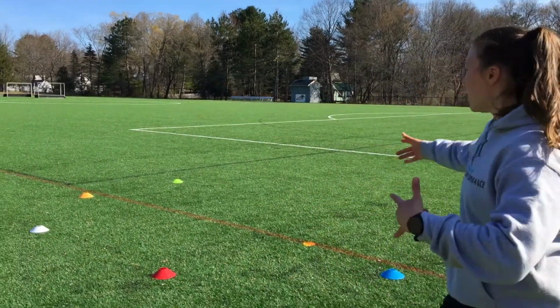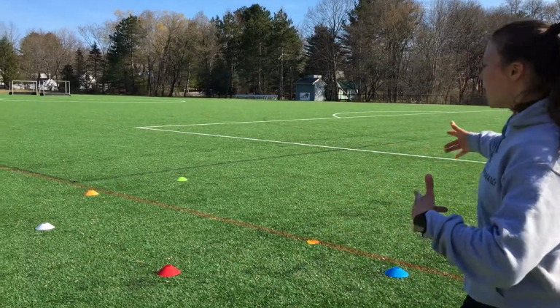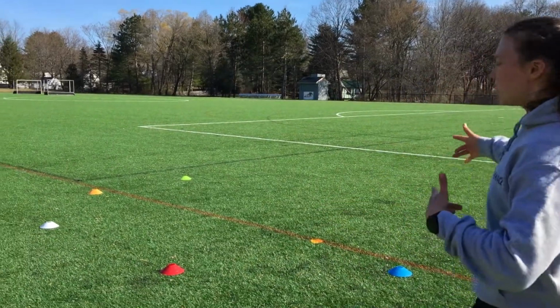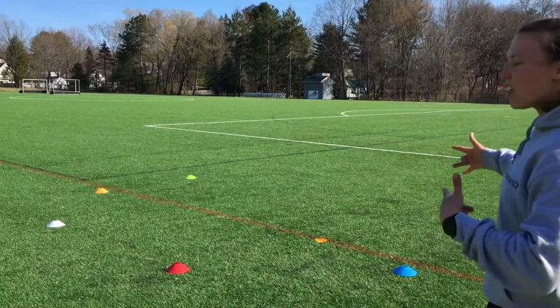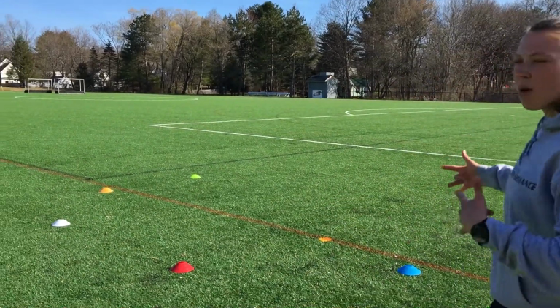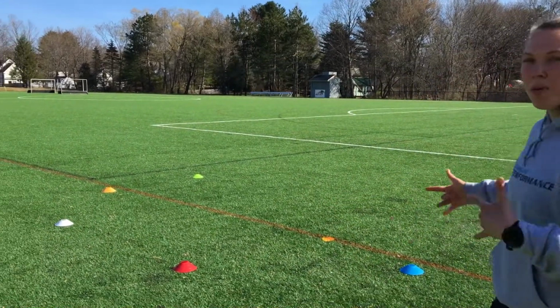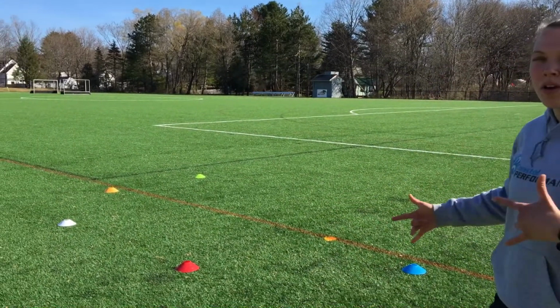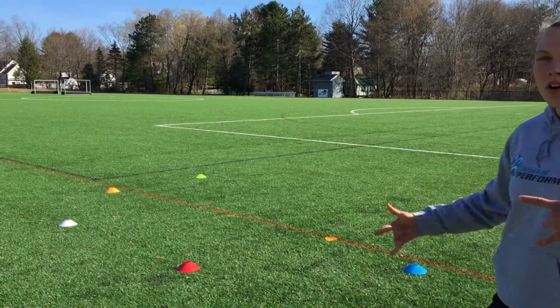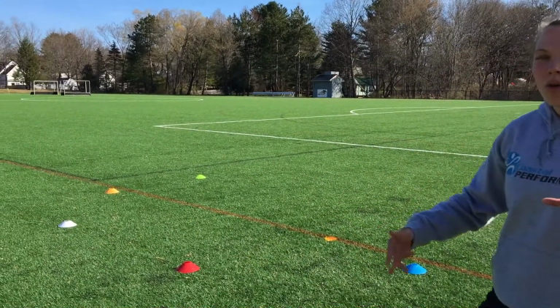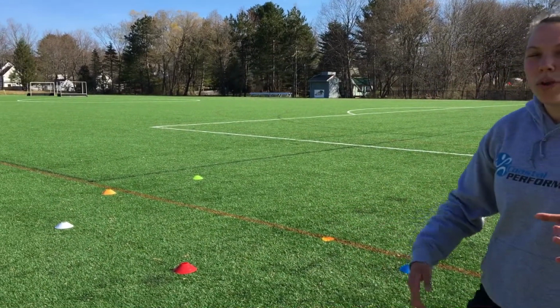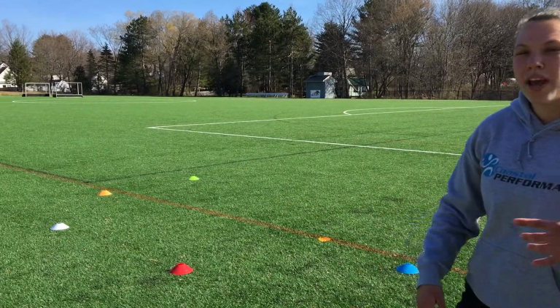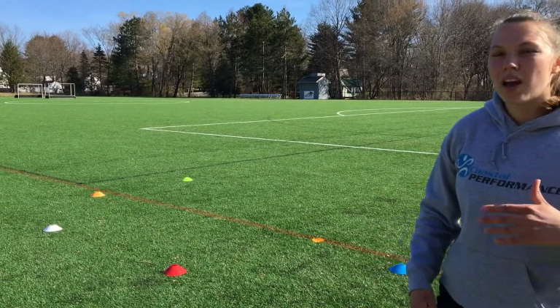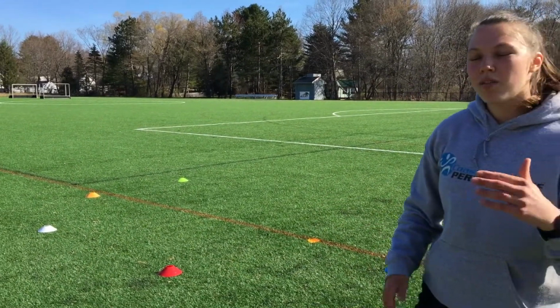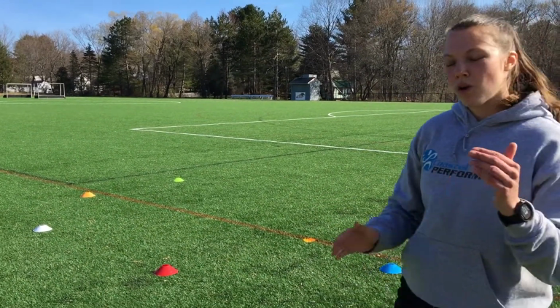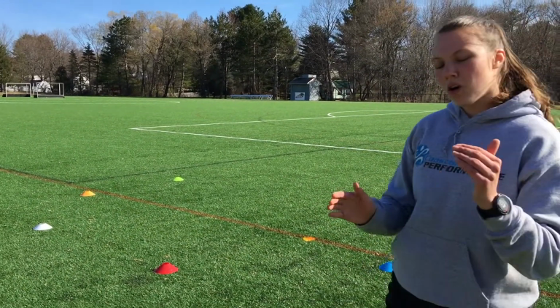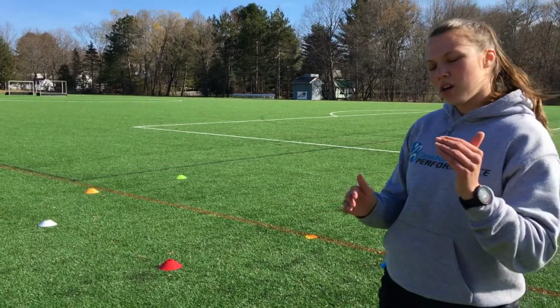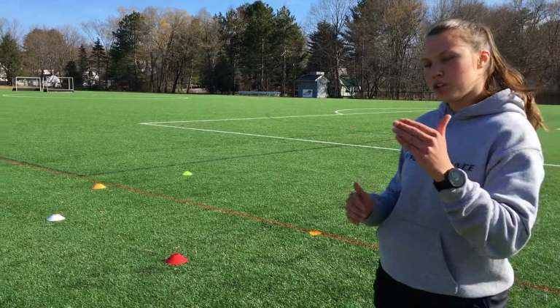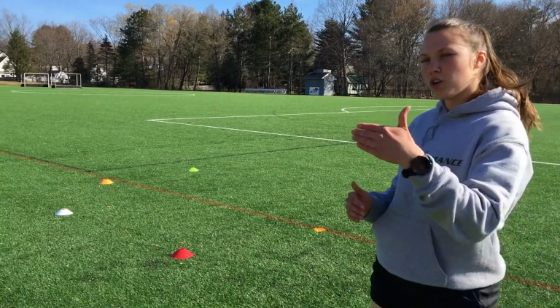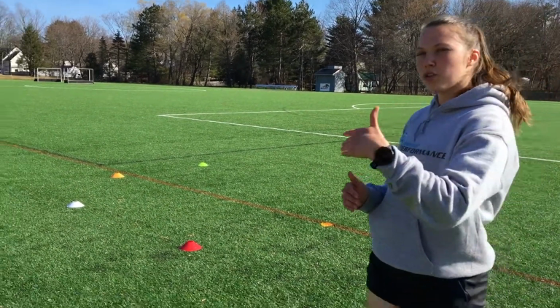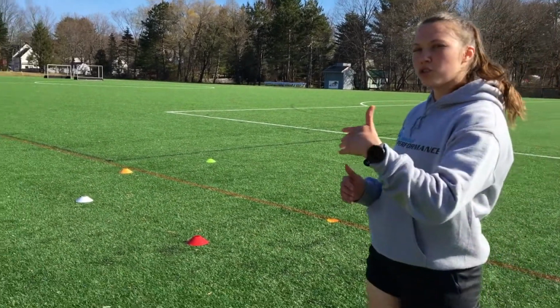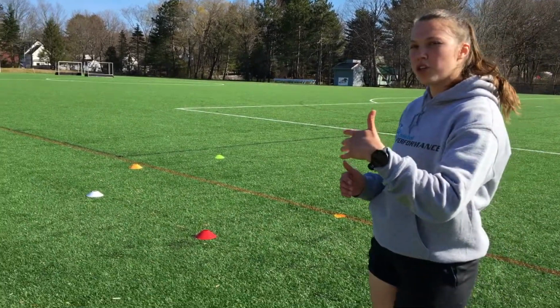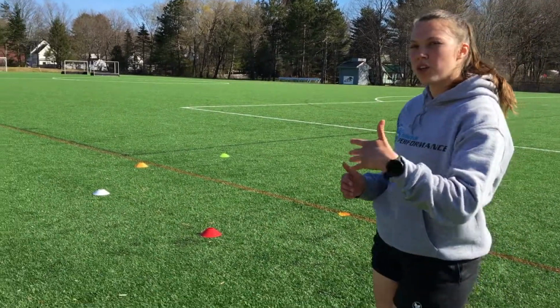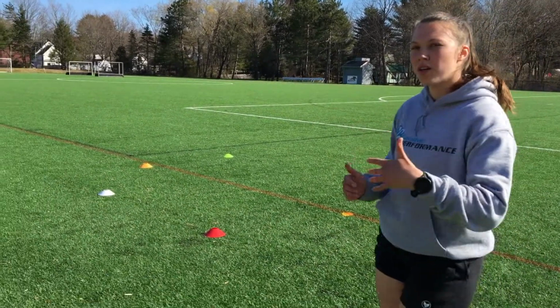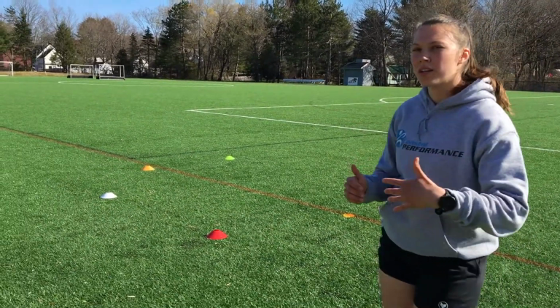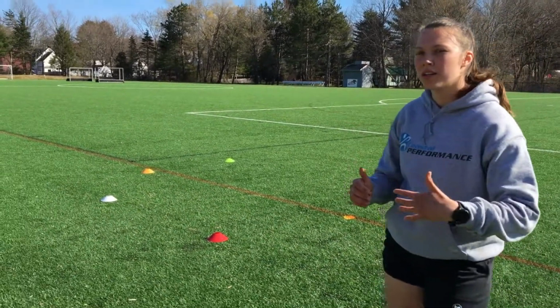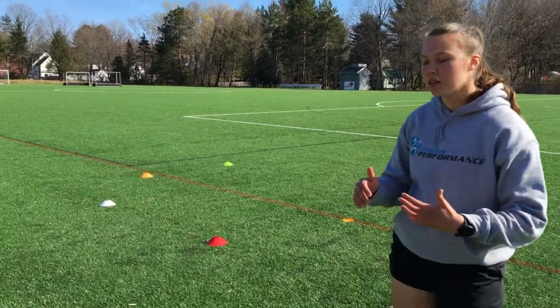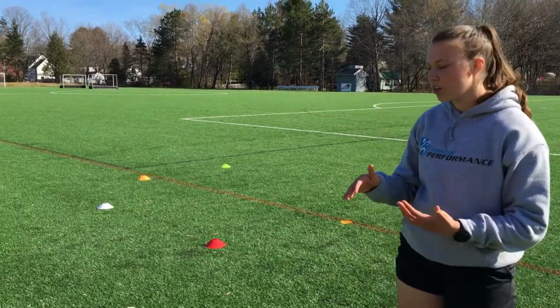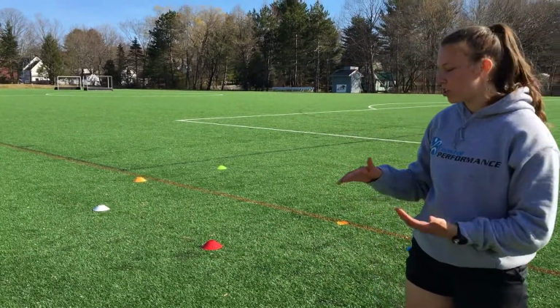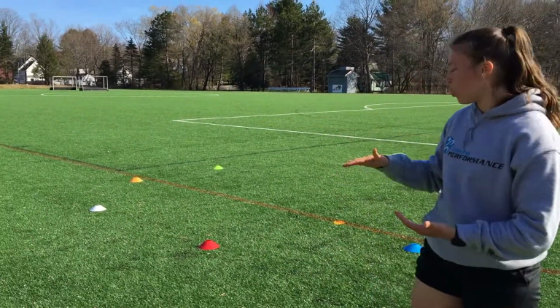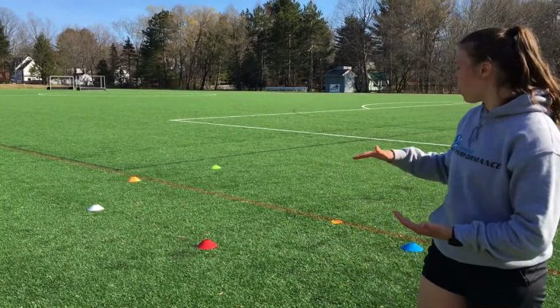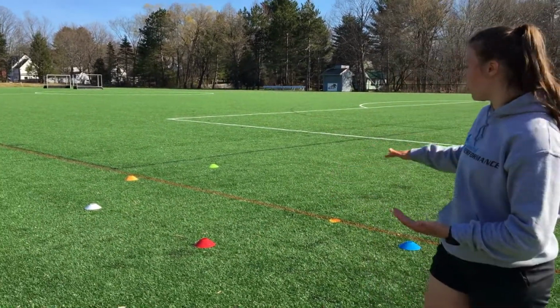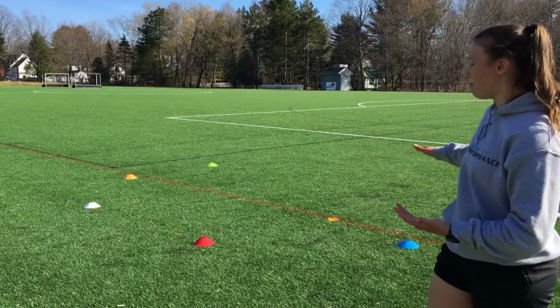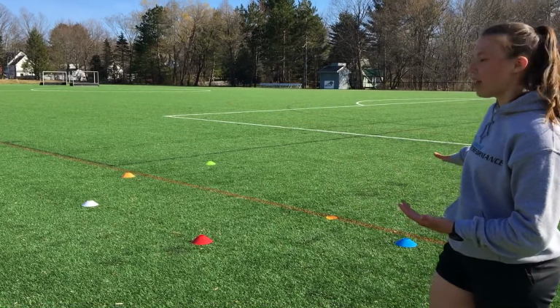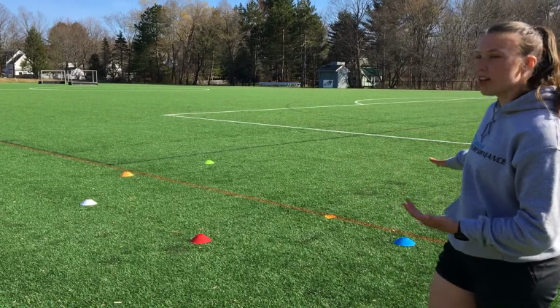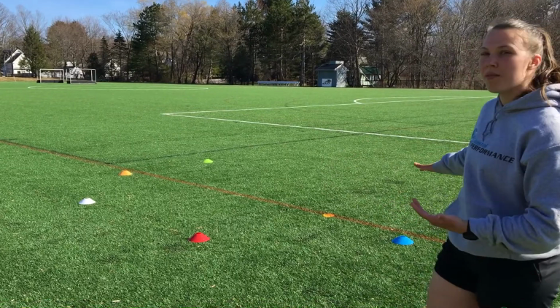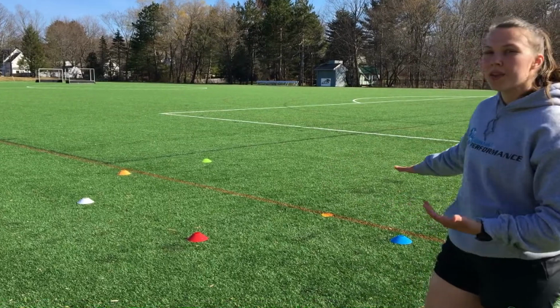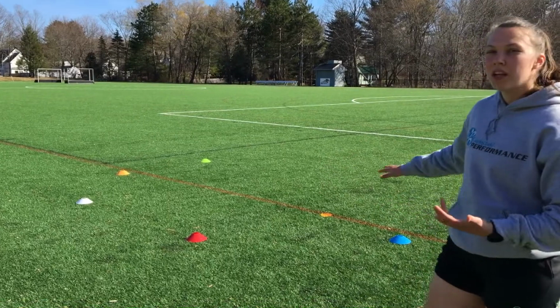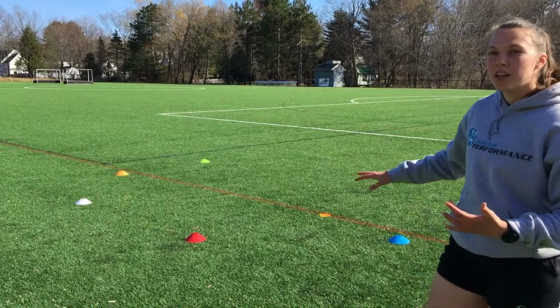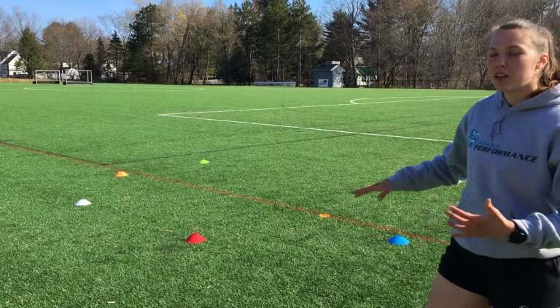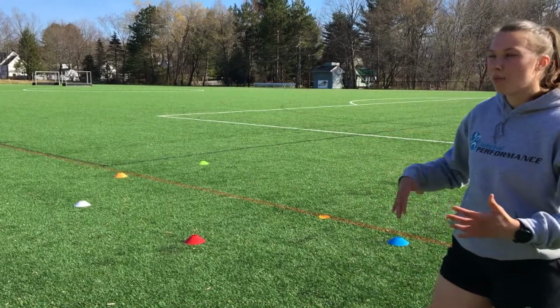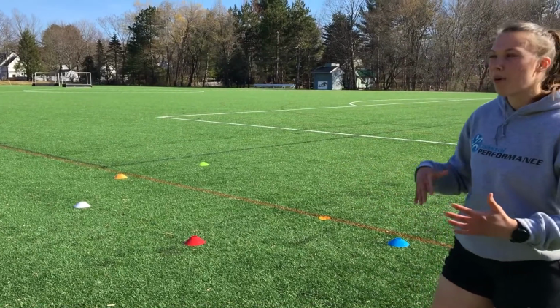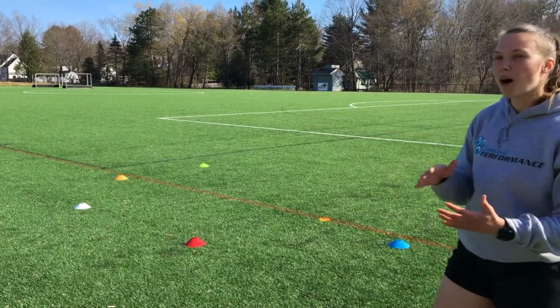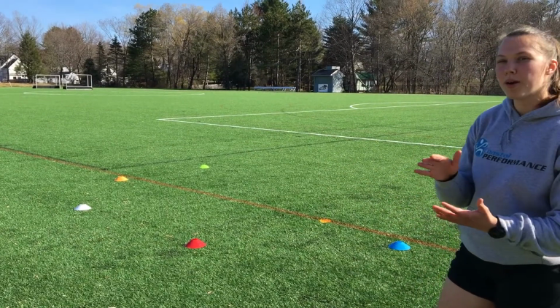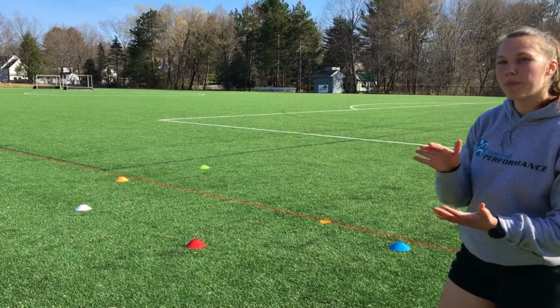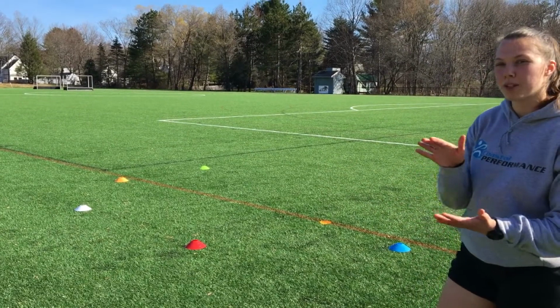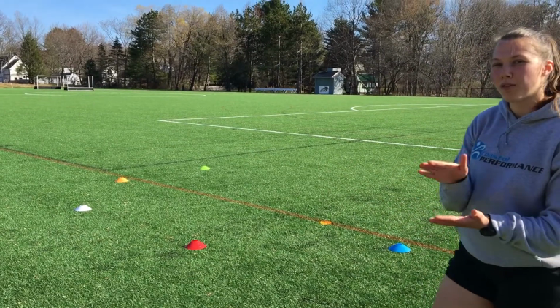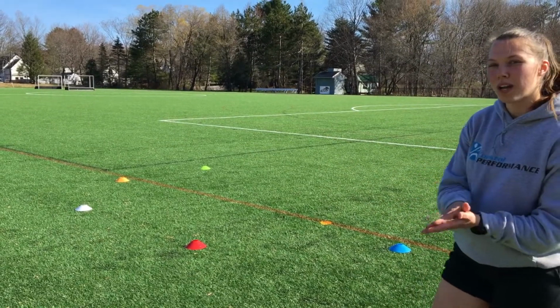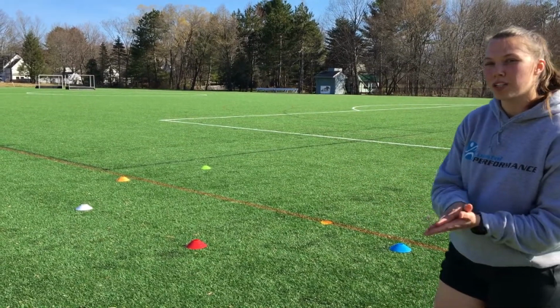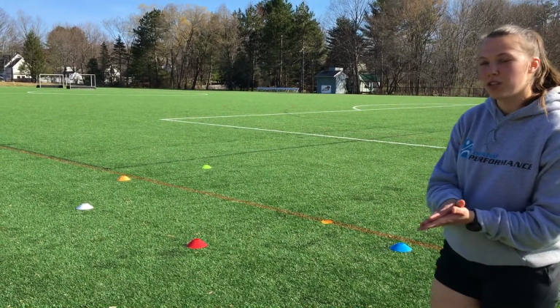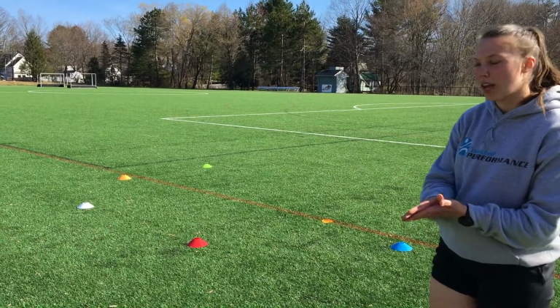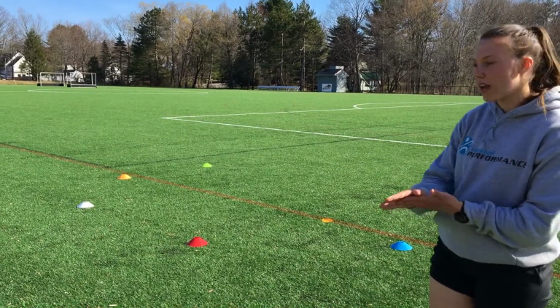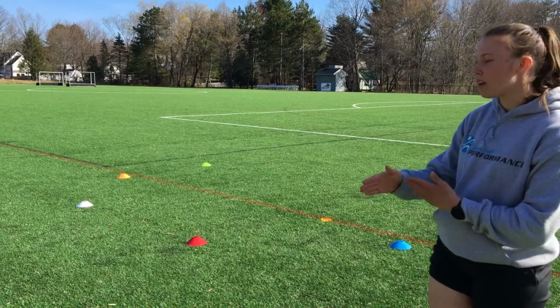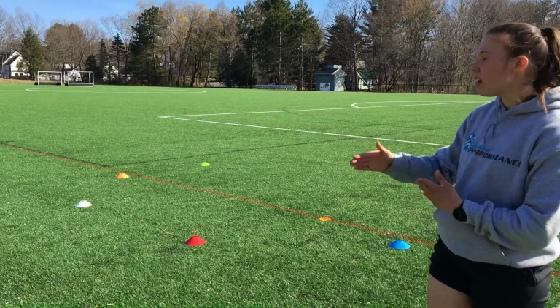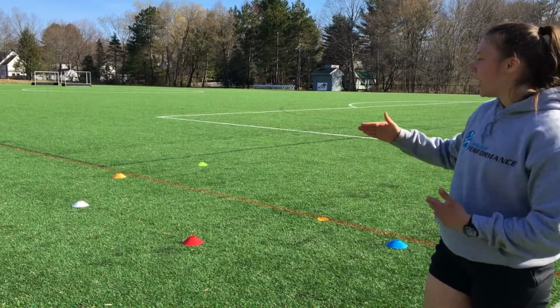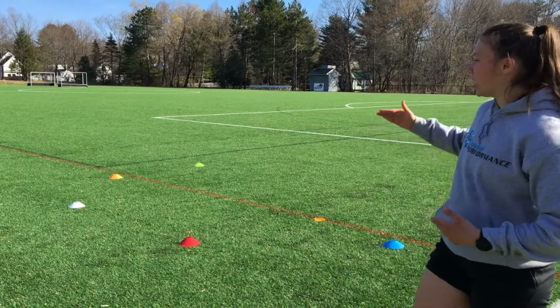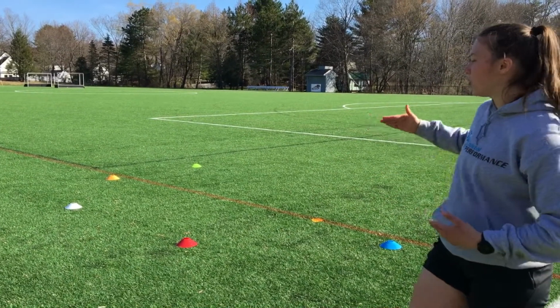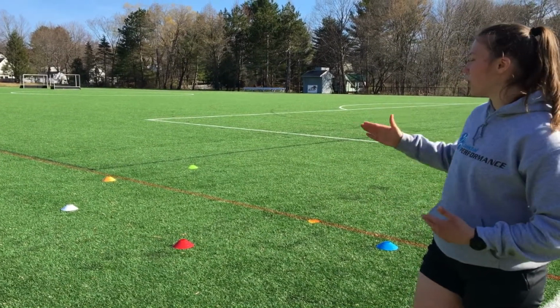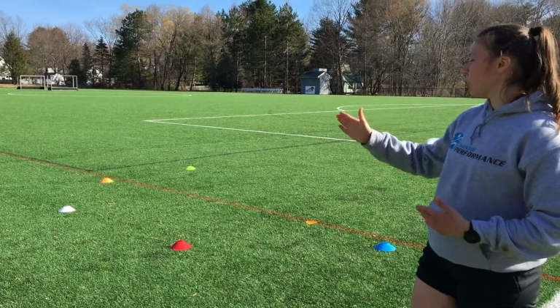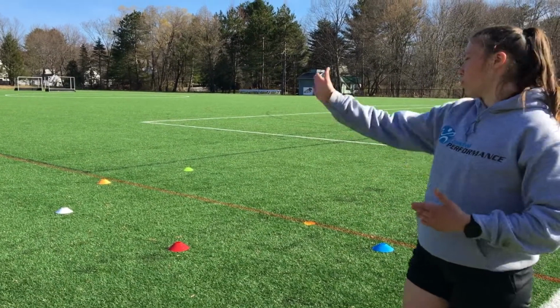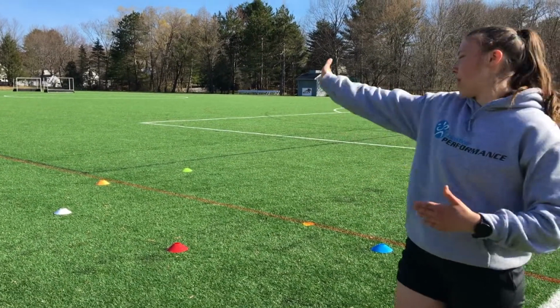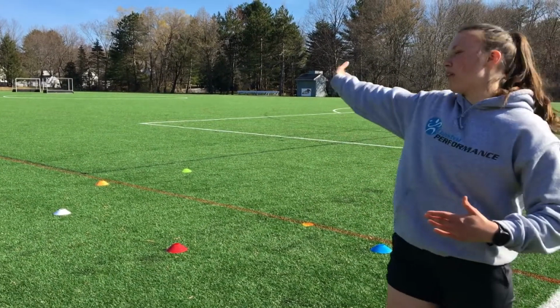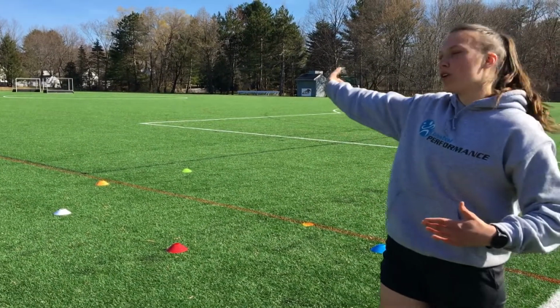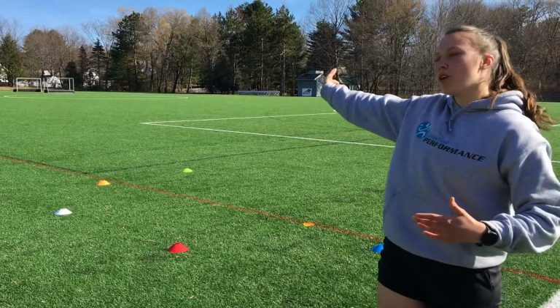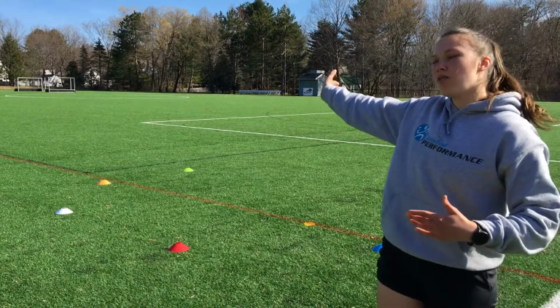Set up, we have our circle drill. You're going to start on your belly. You're going to pop up as fast as you can and sprint around the cone.